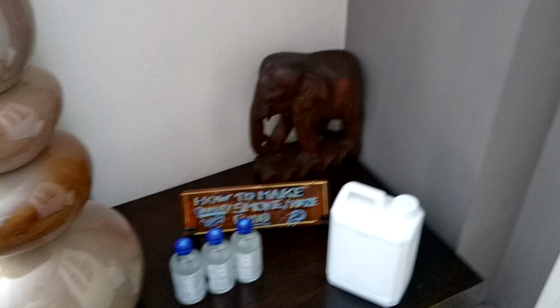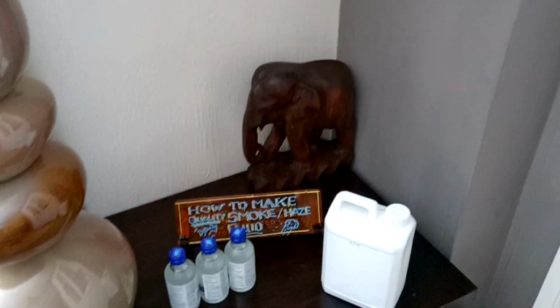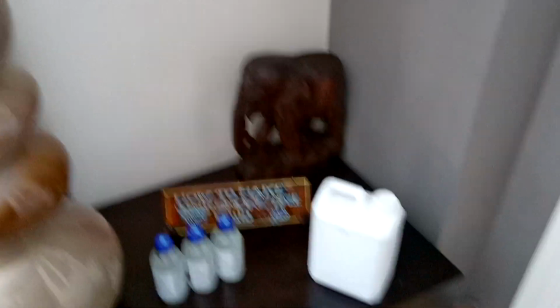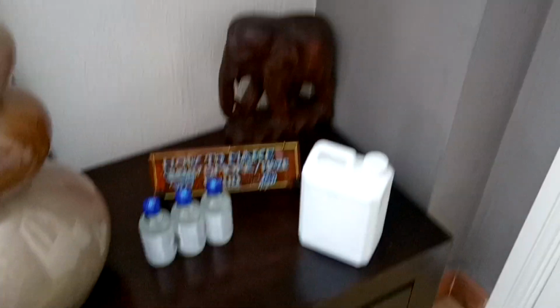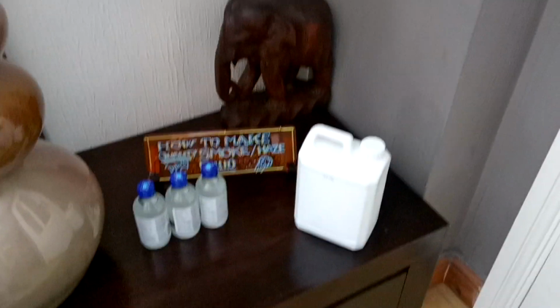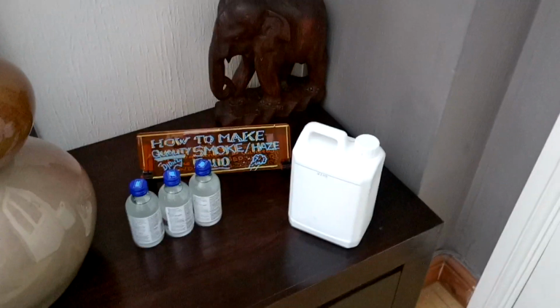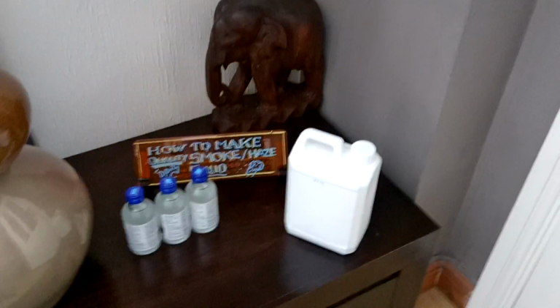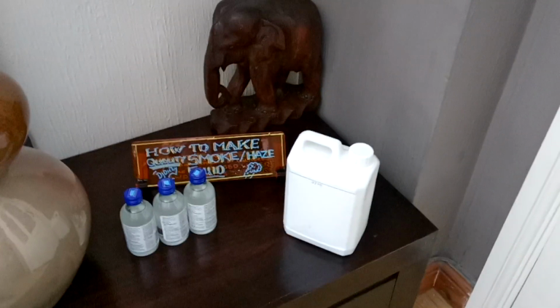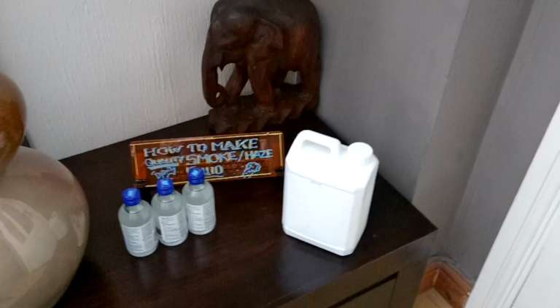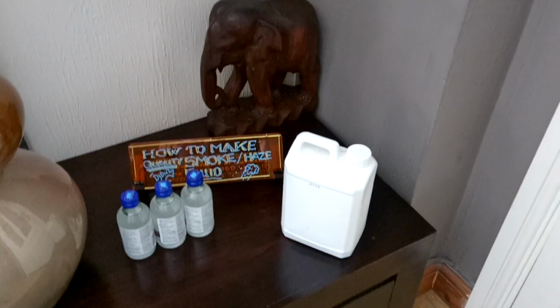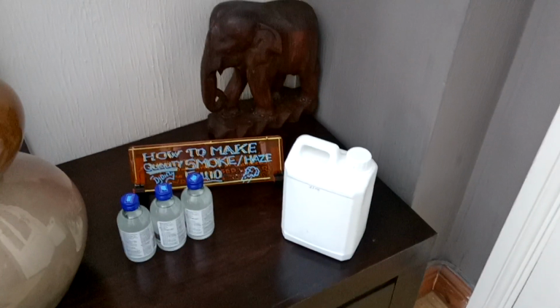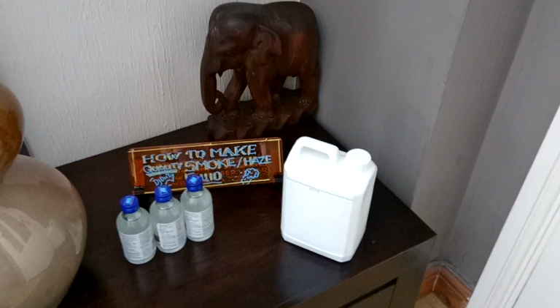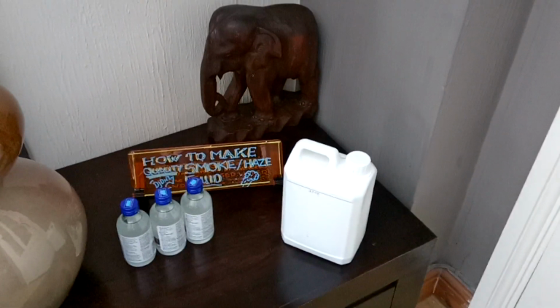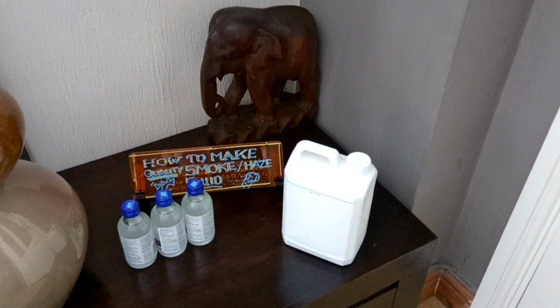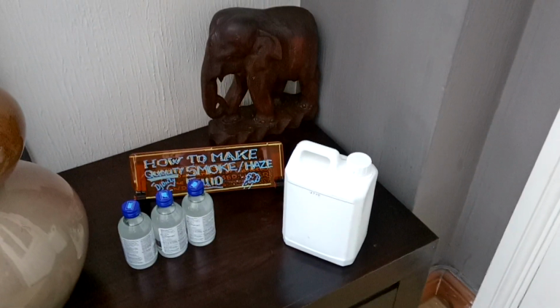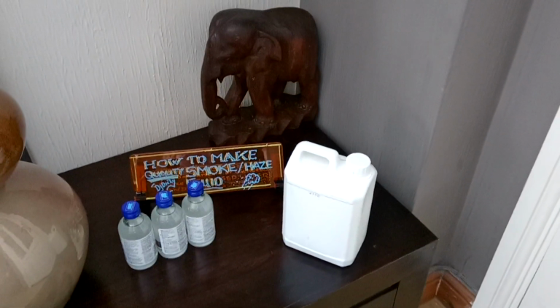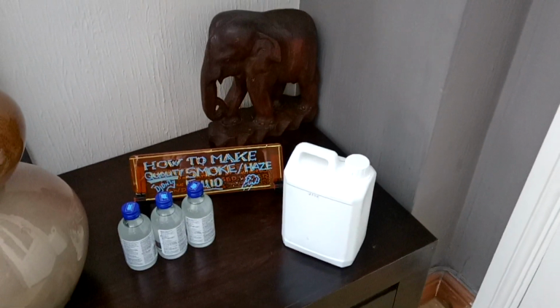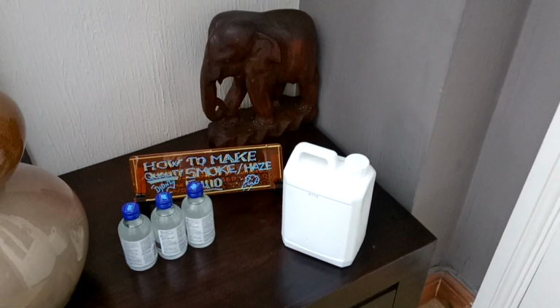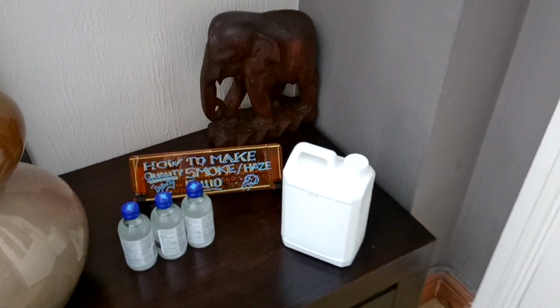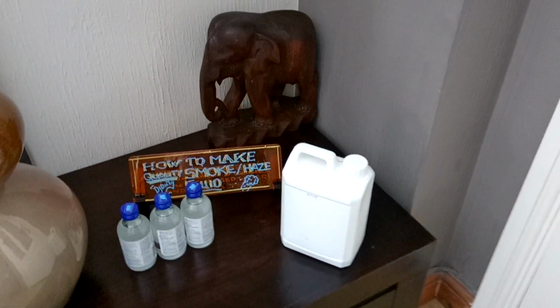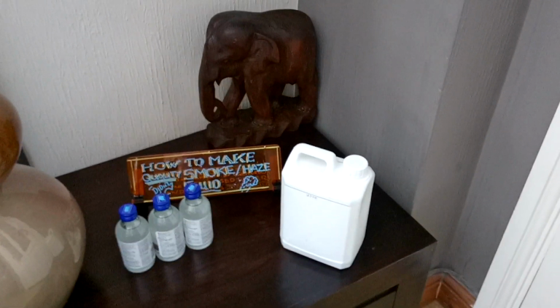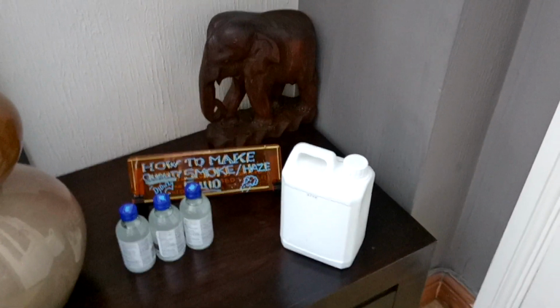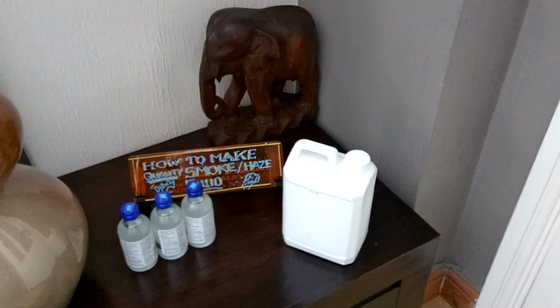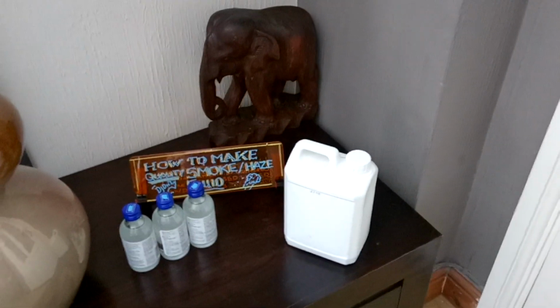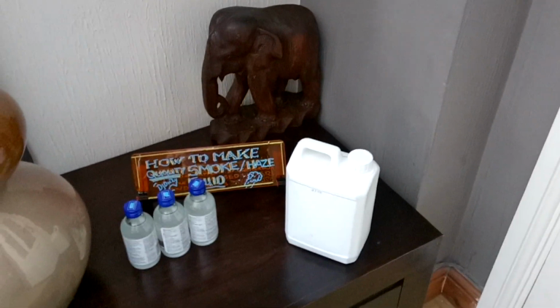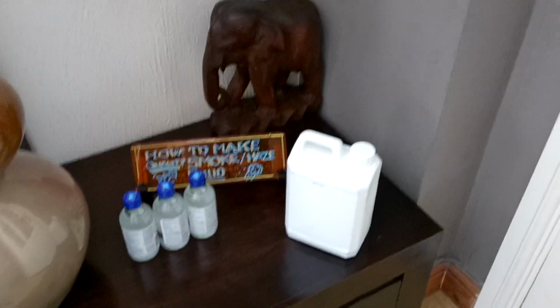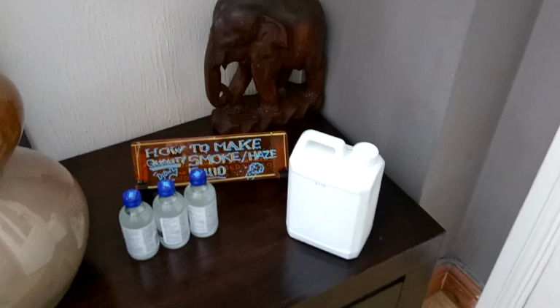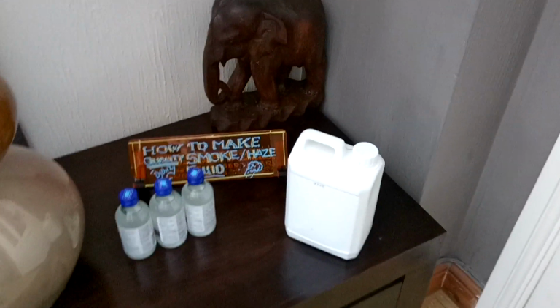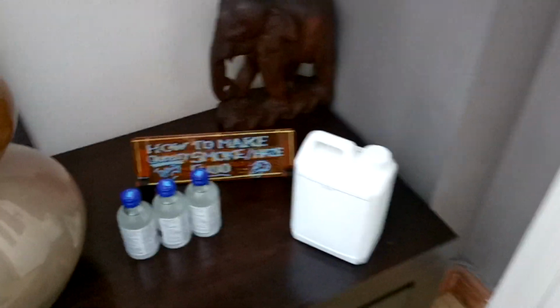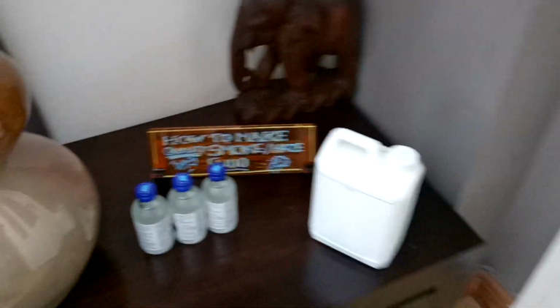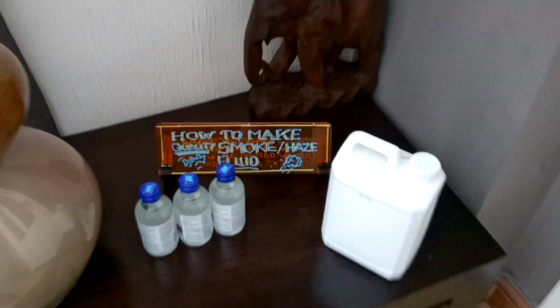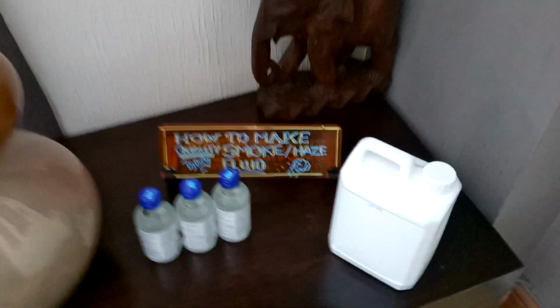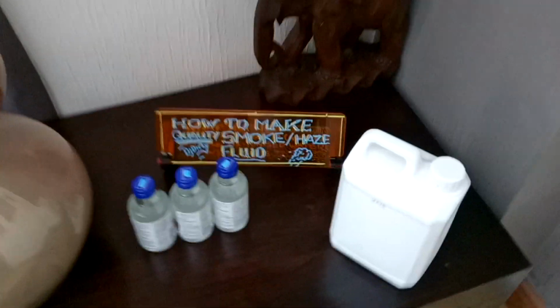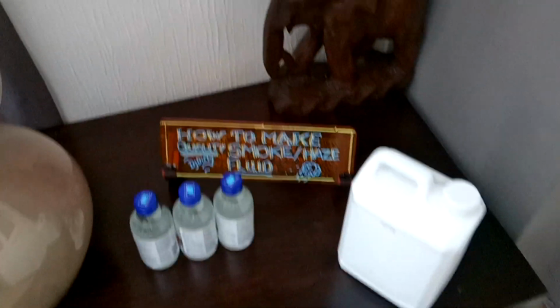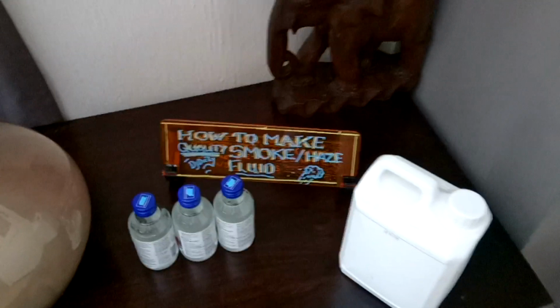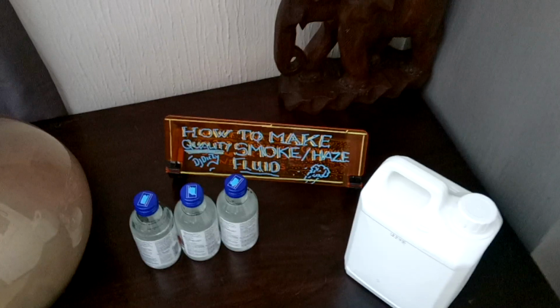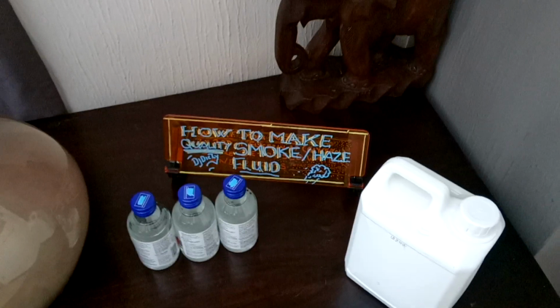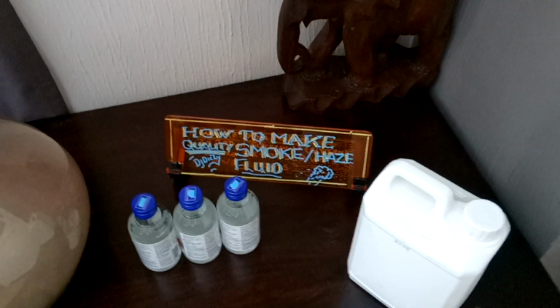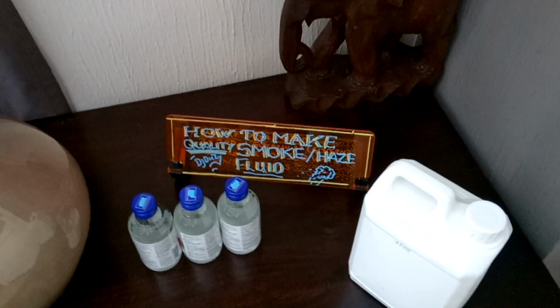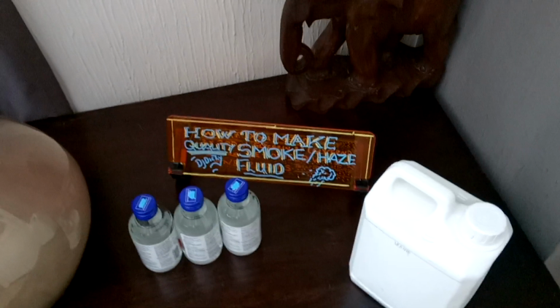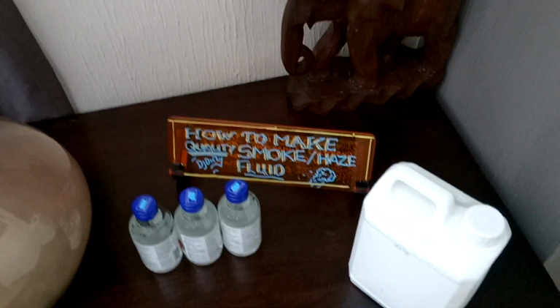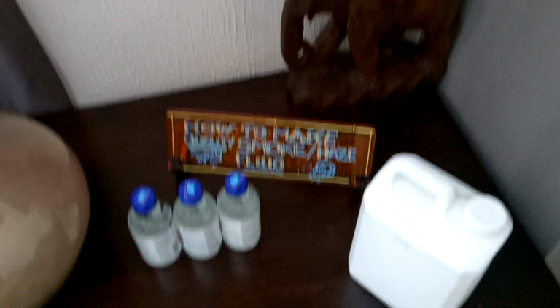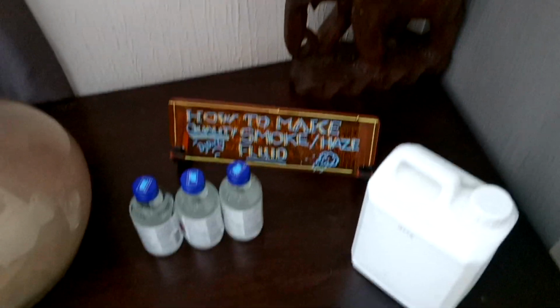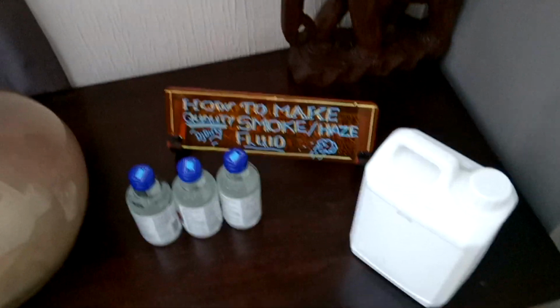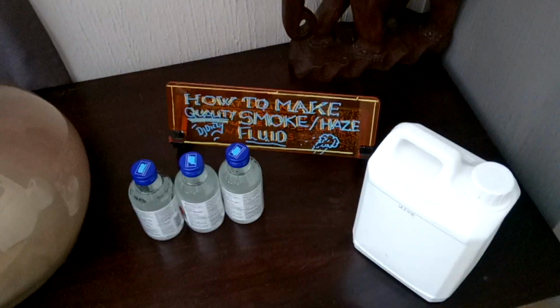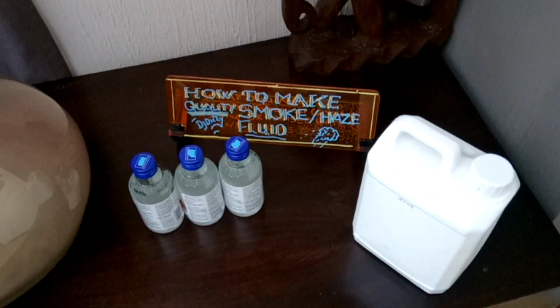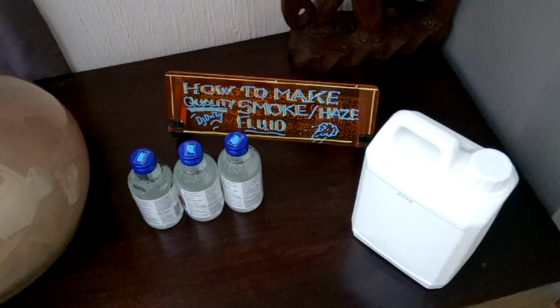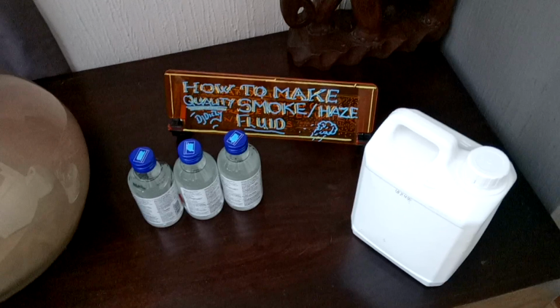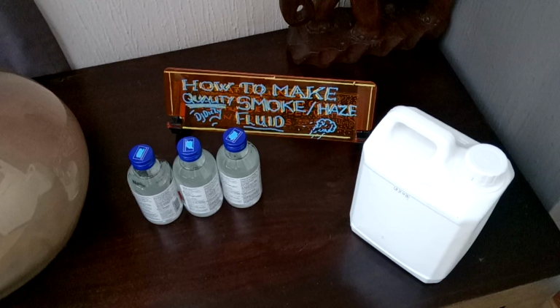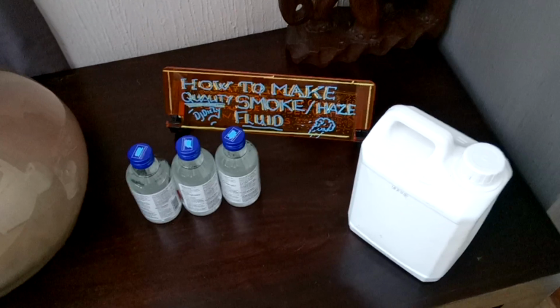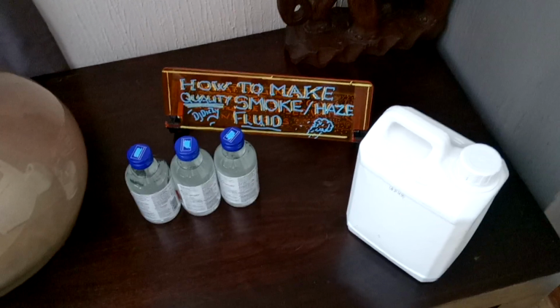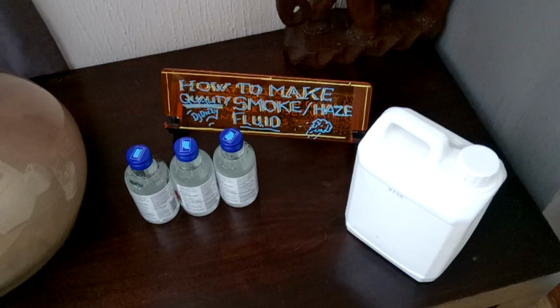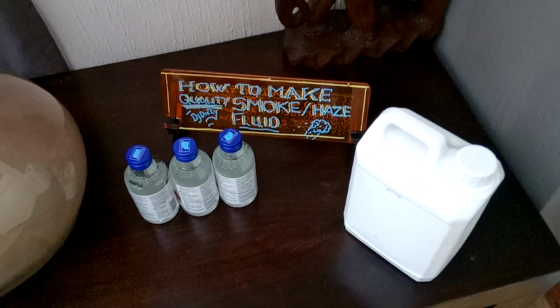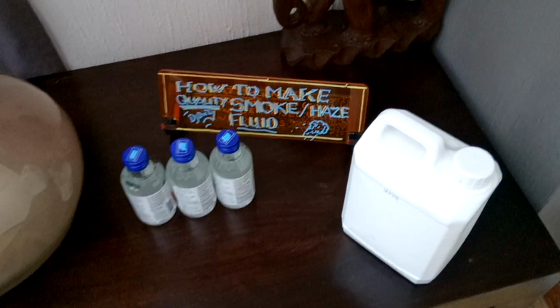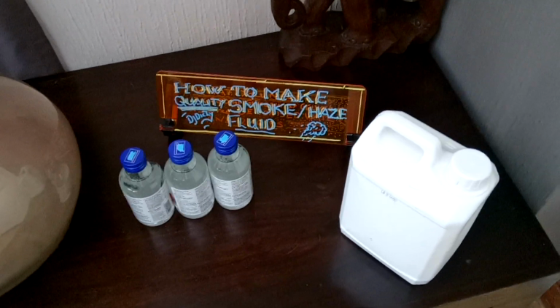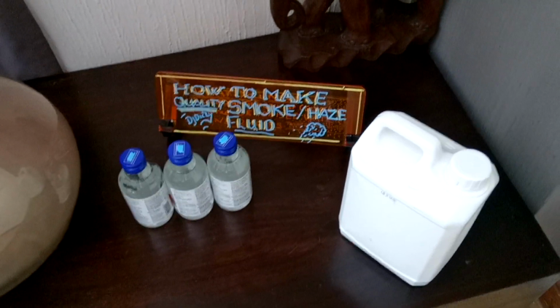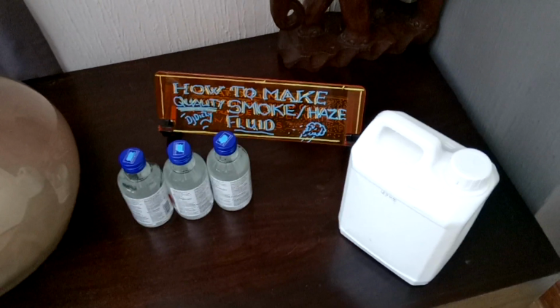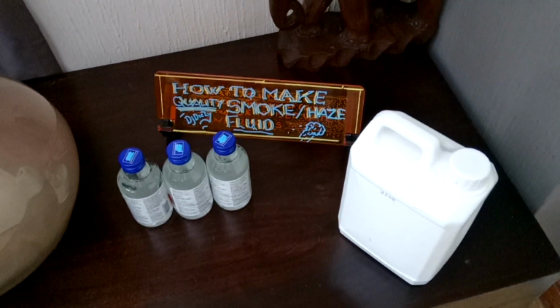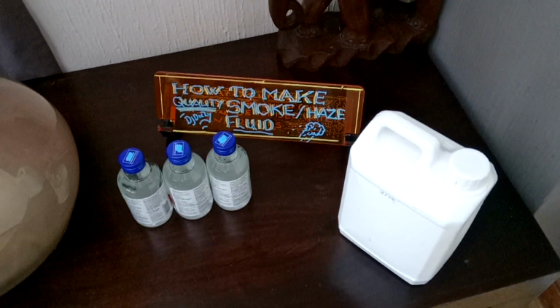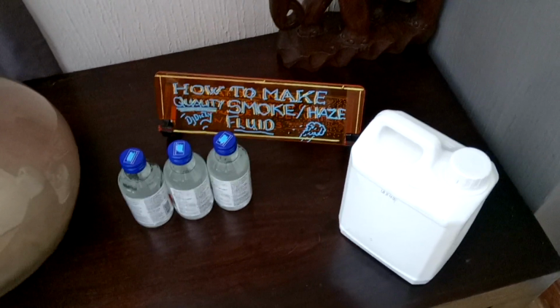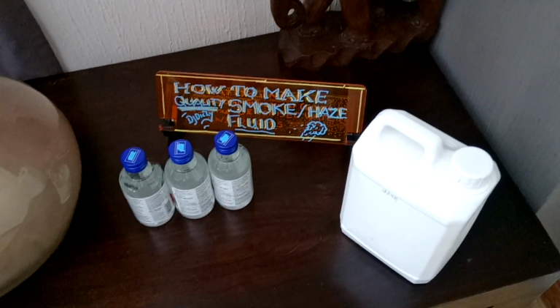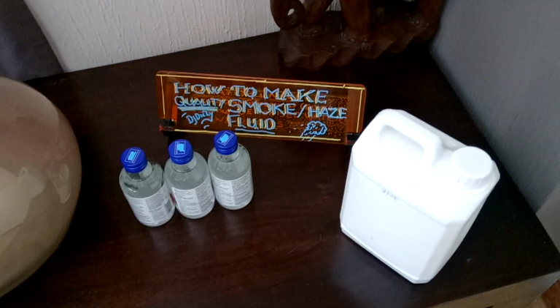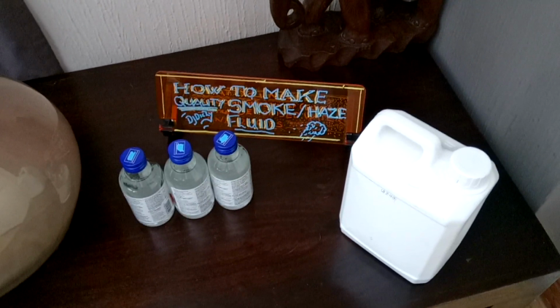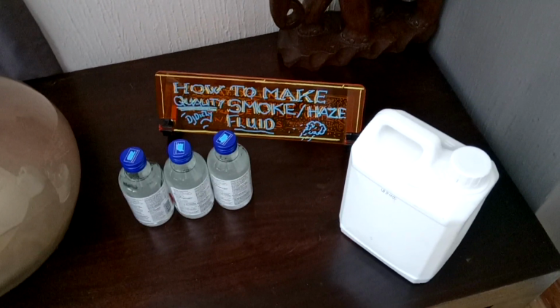Hi, I'm going to show you how to make your own smoke slash haze fluid. Nice and cheap as well.